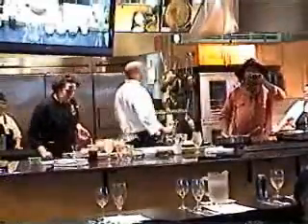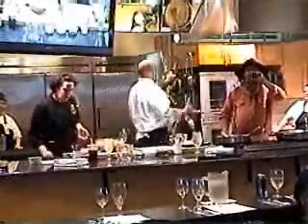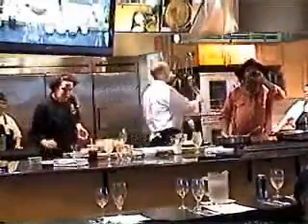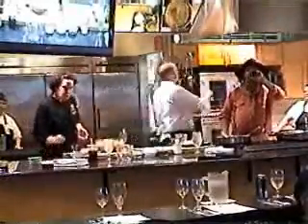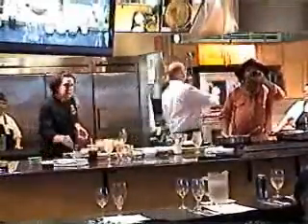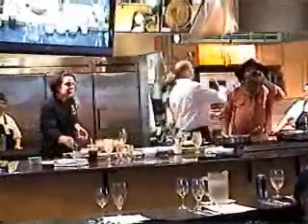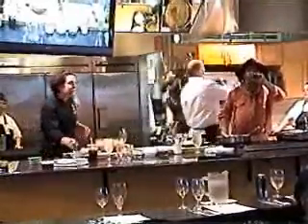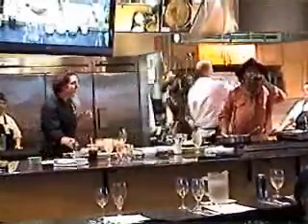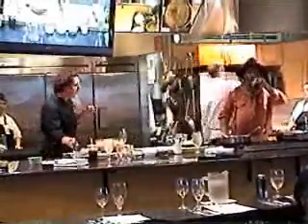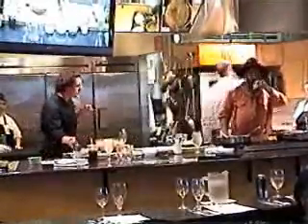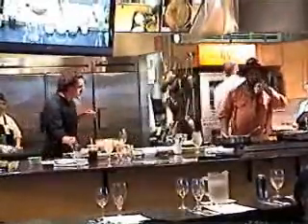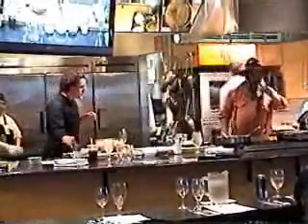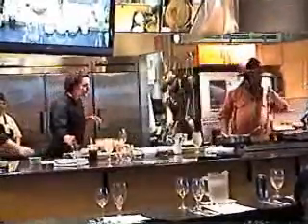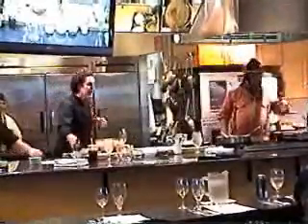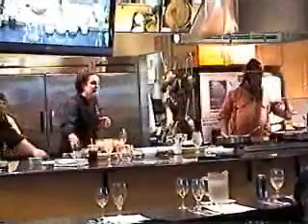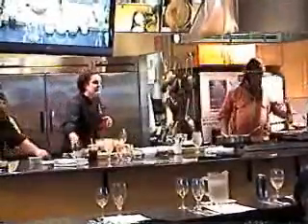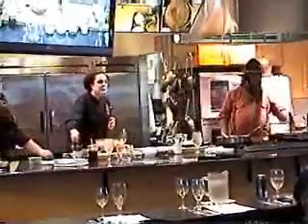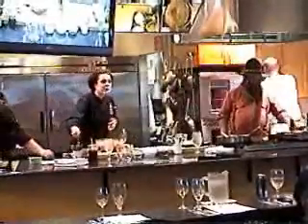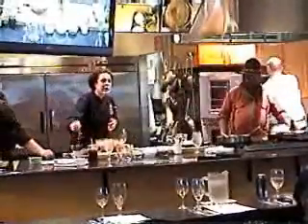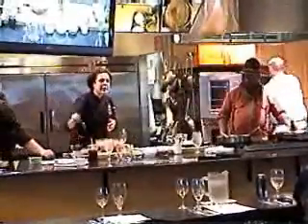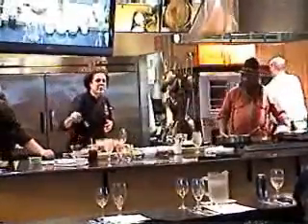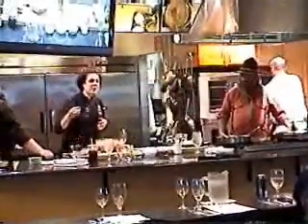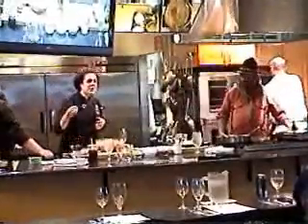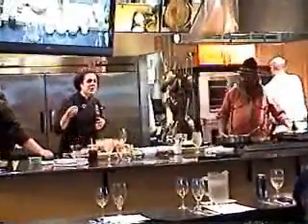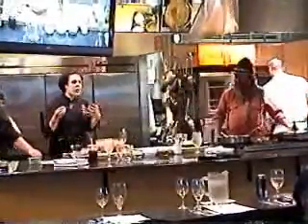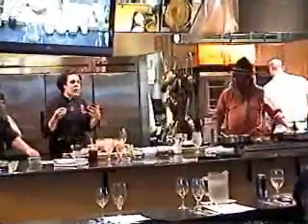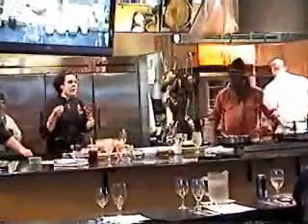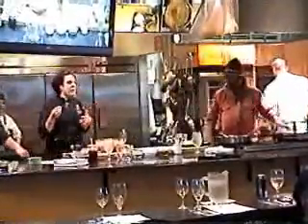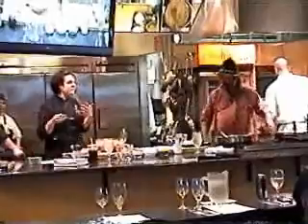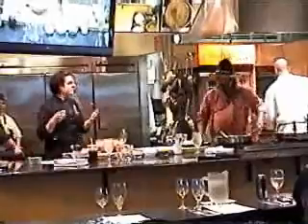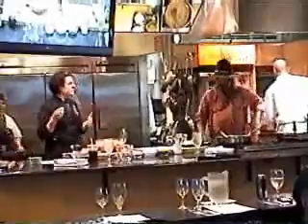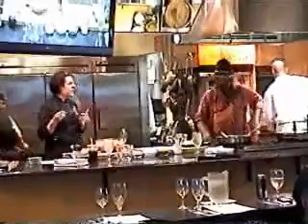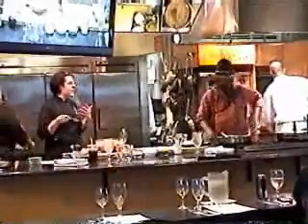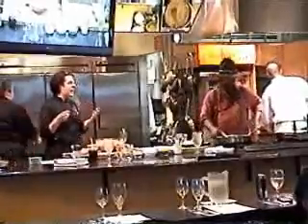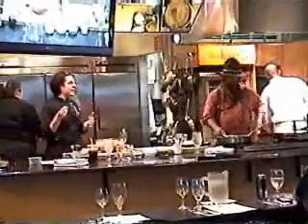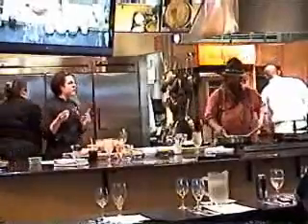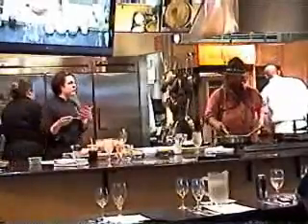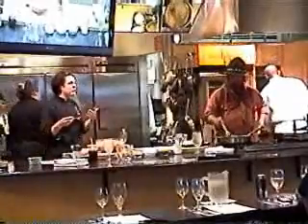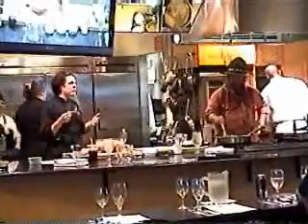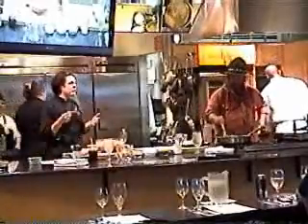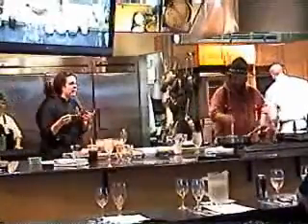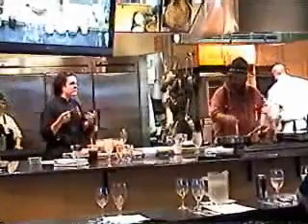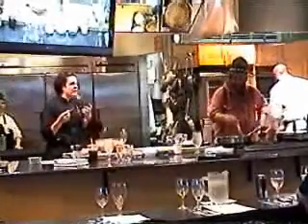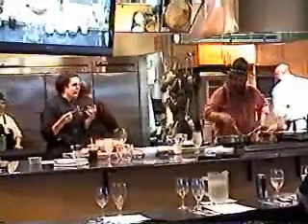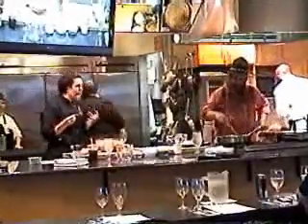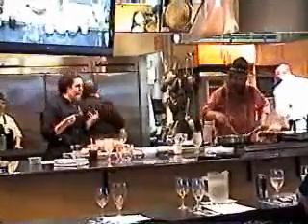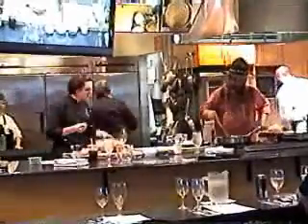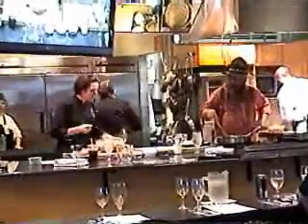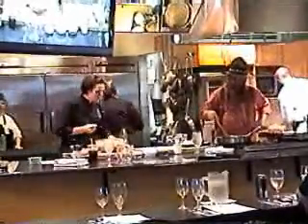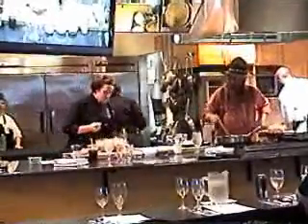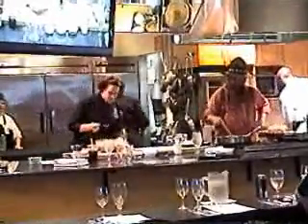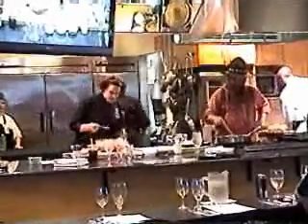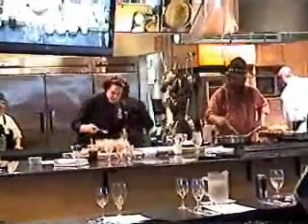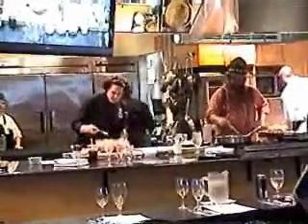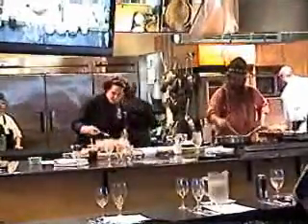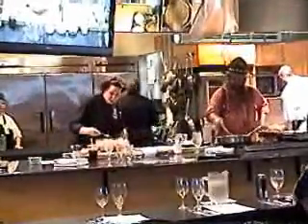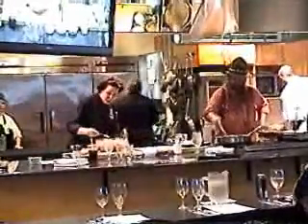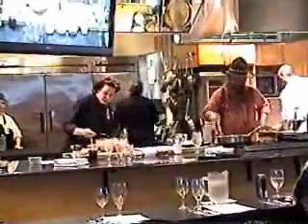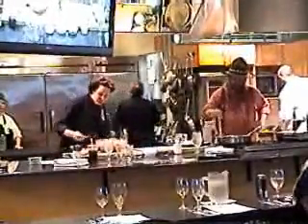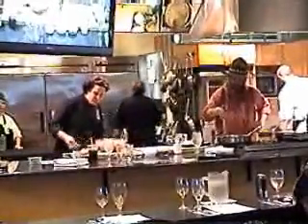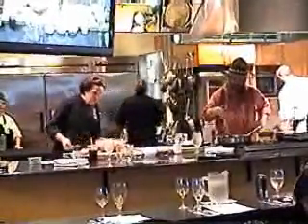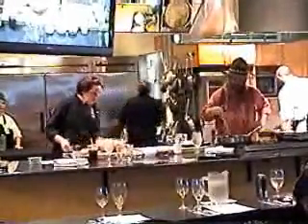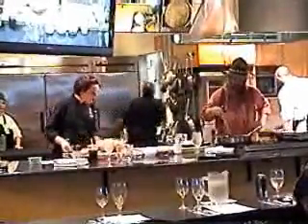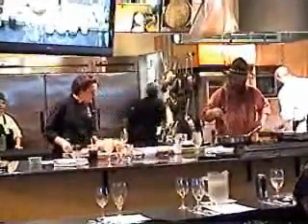There we go. Just a pinch of salt. Salt and watermelon — I mean, it's really nice. I love it. It's going to bring down the fruitiness of the watermelon.